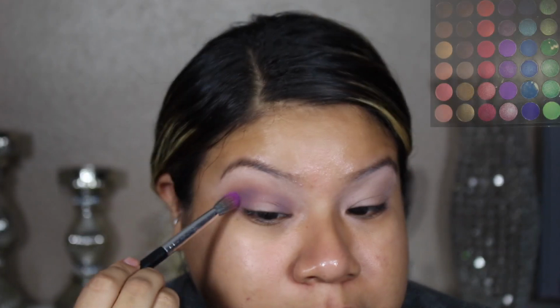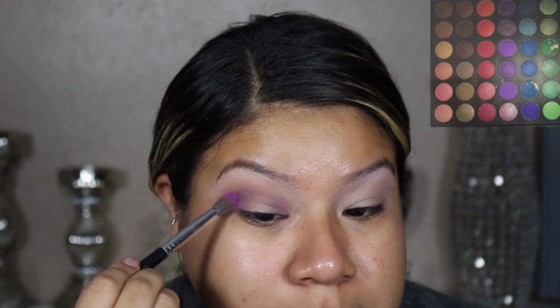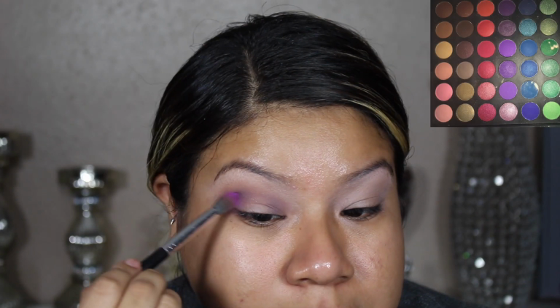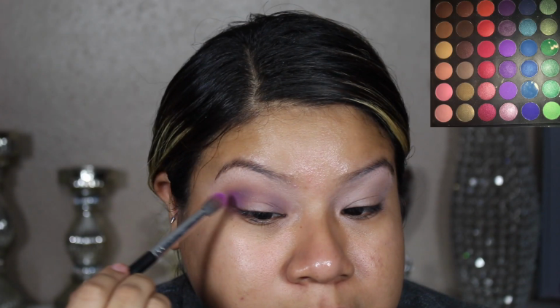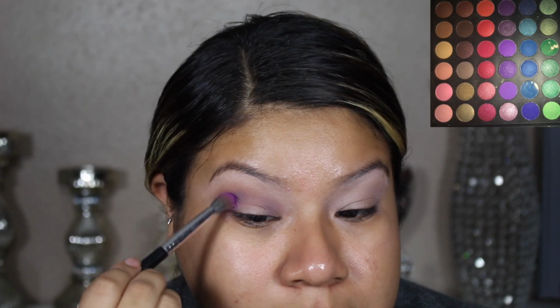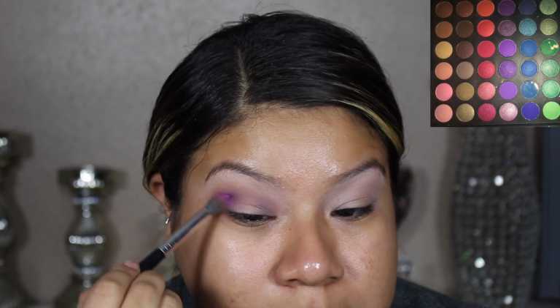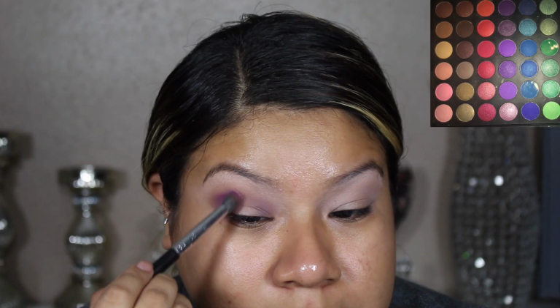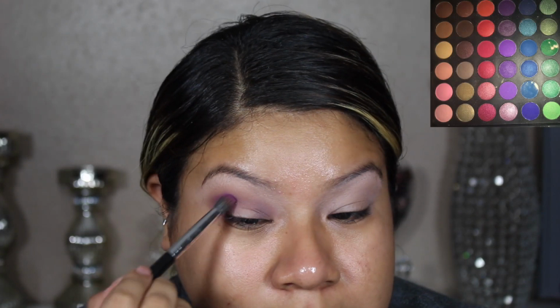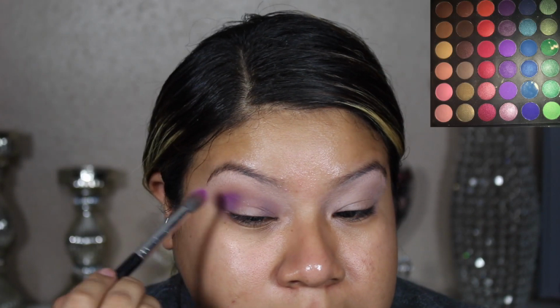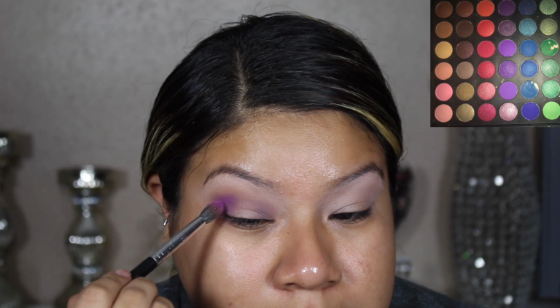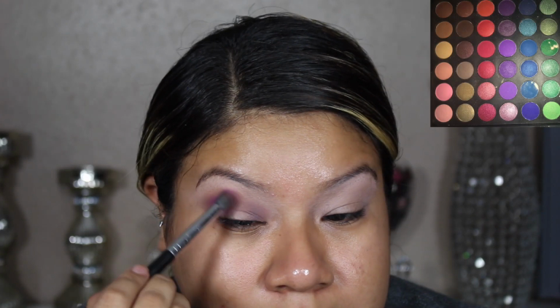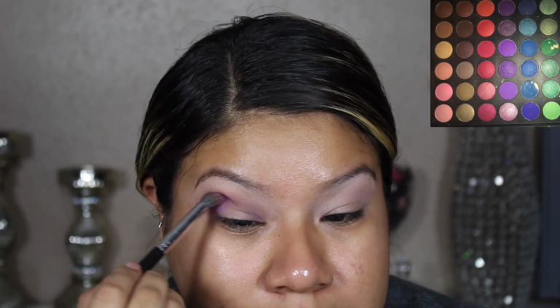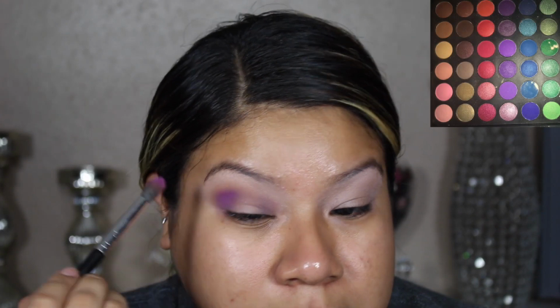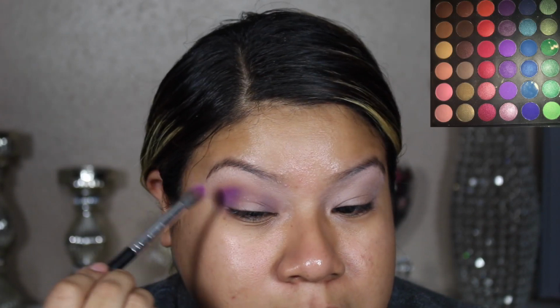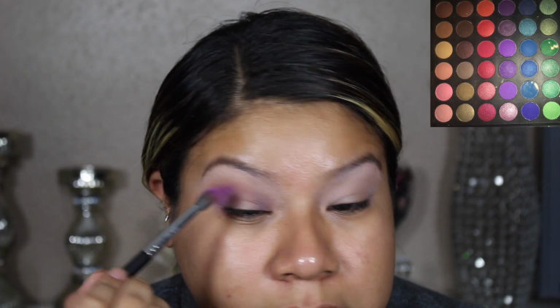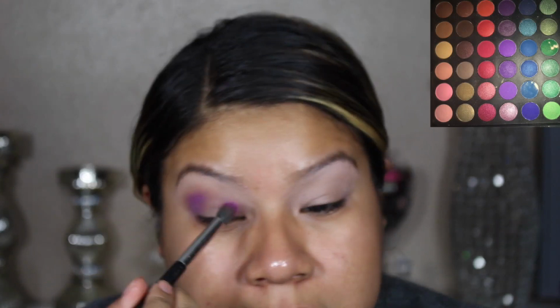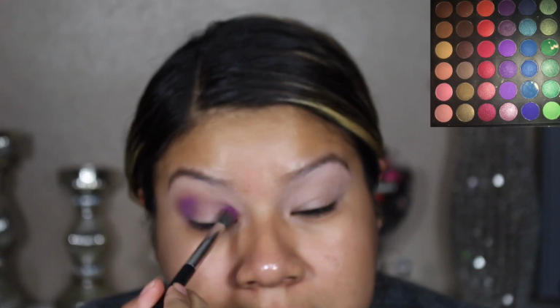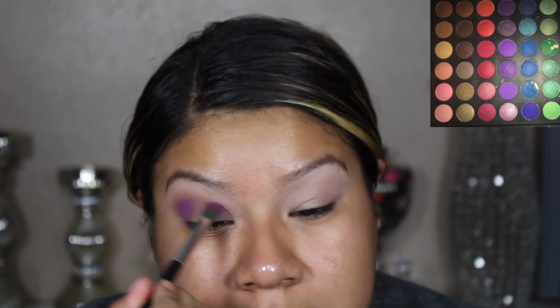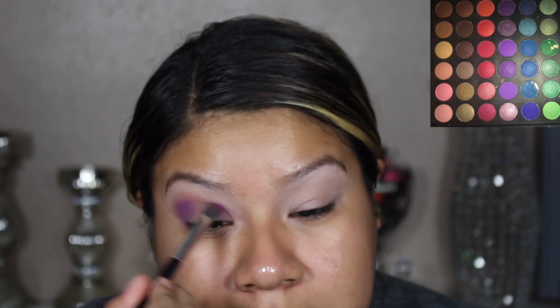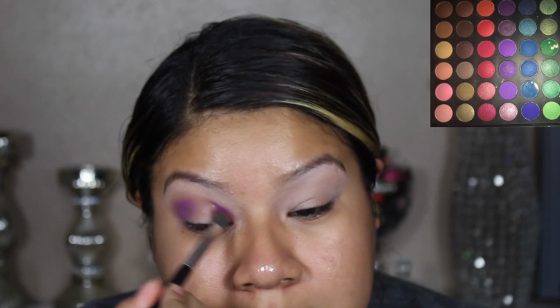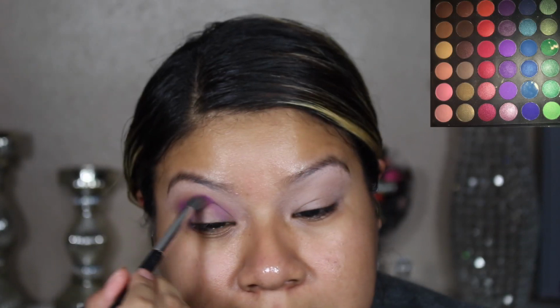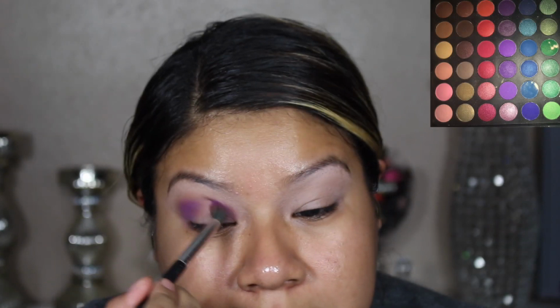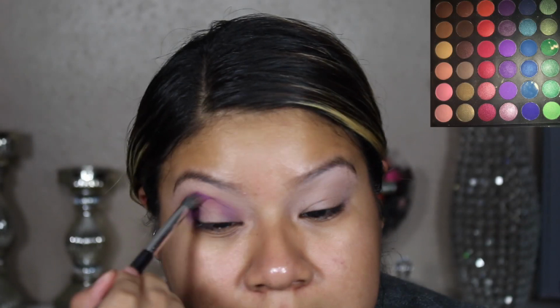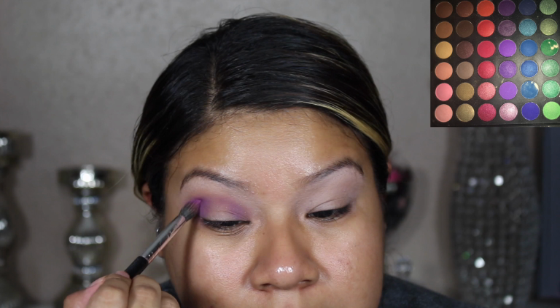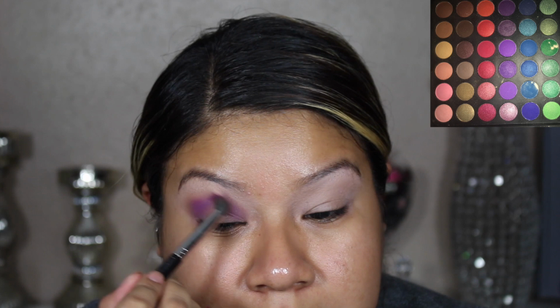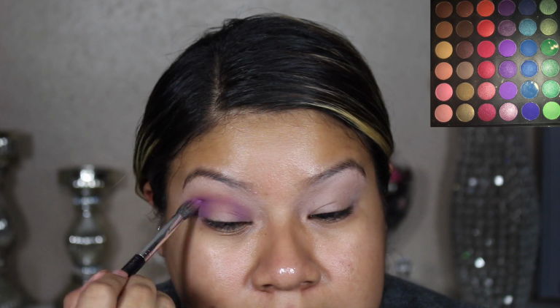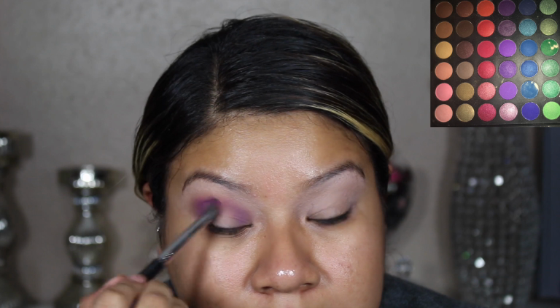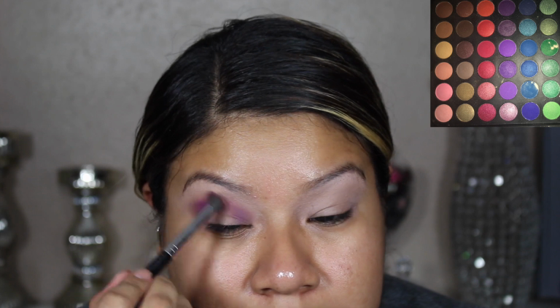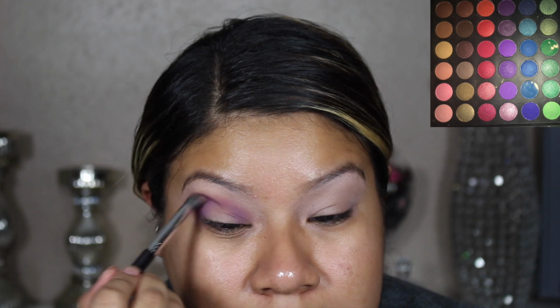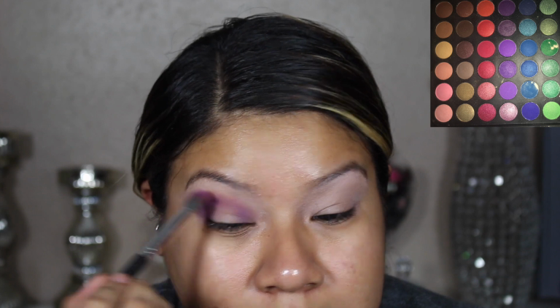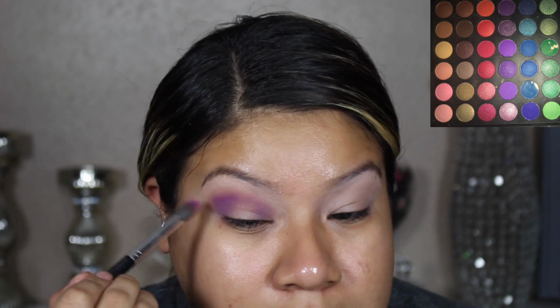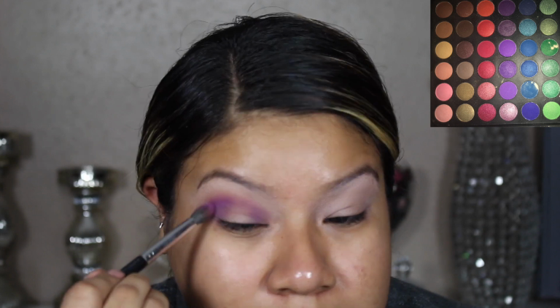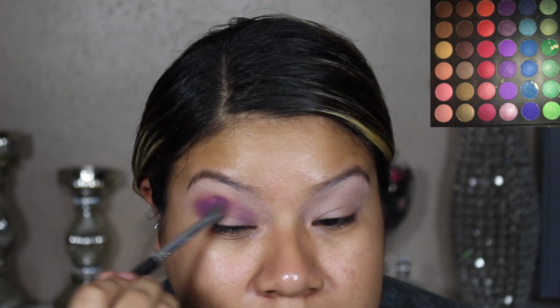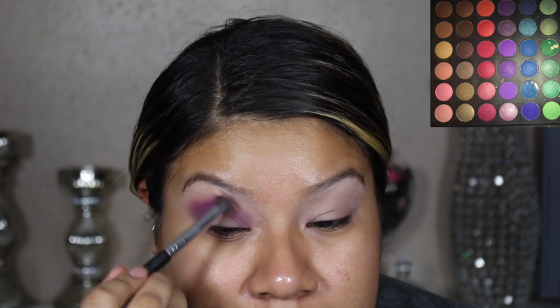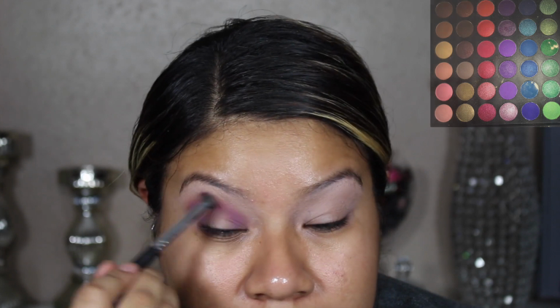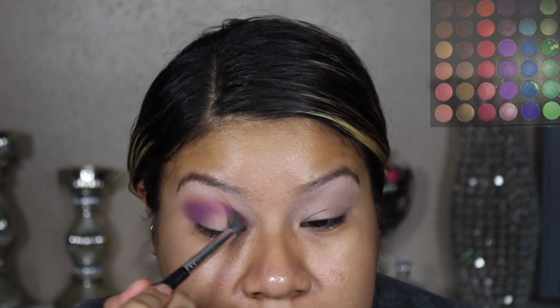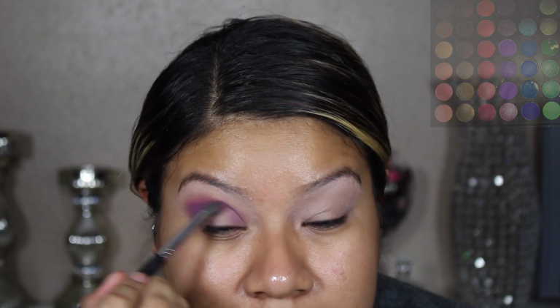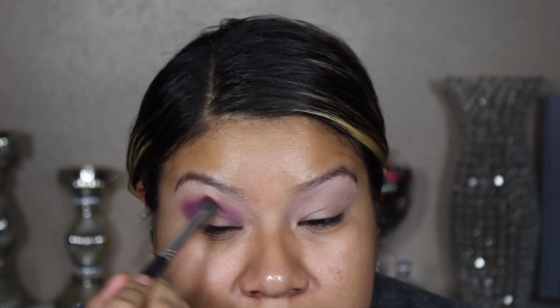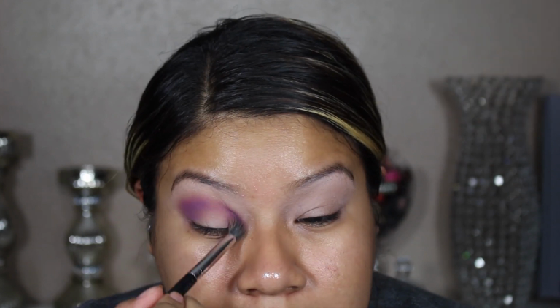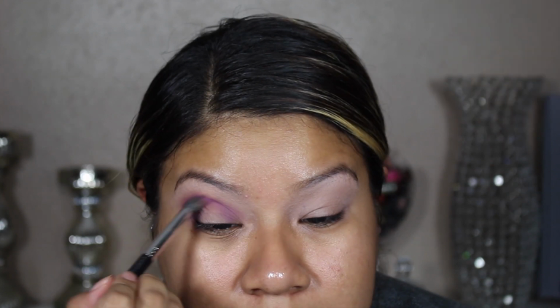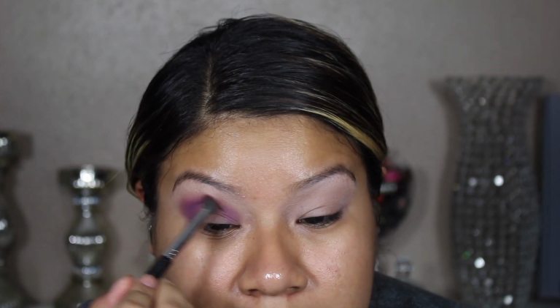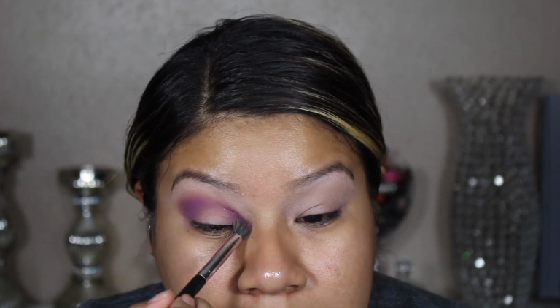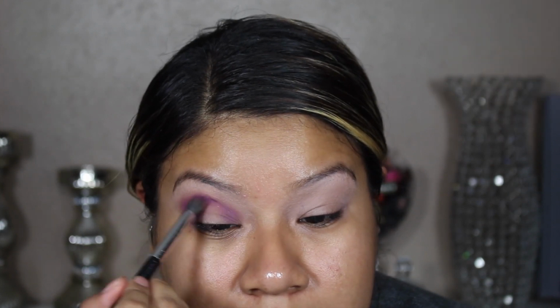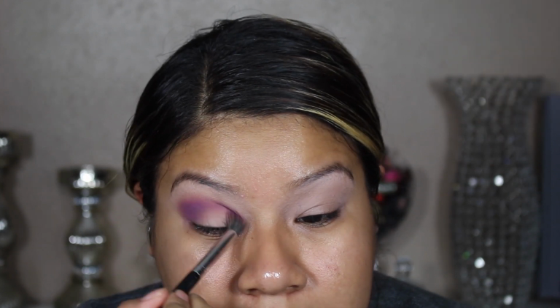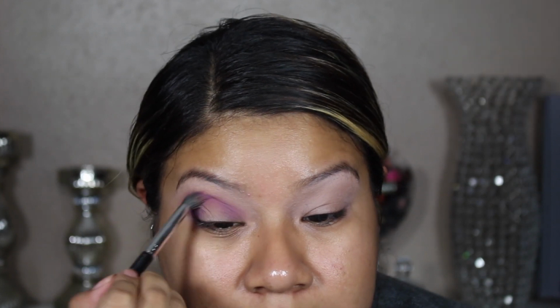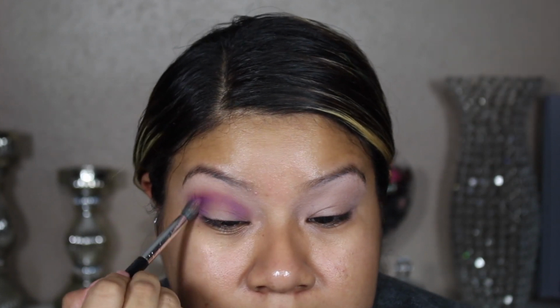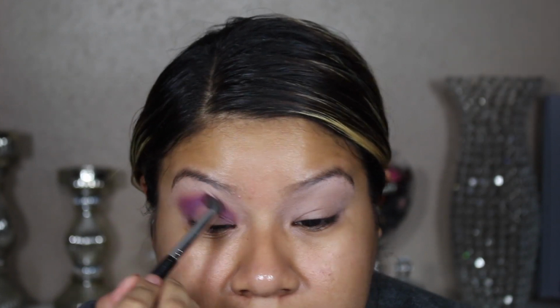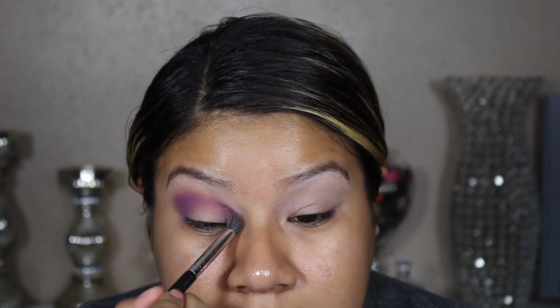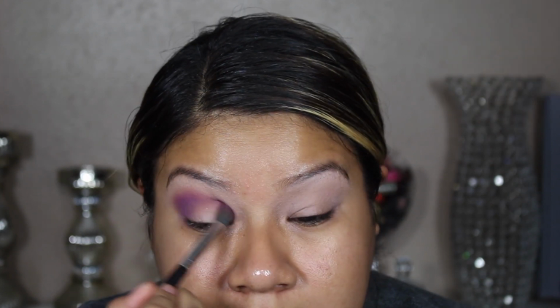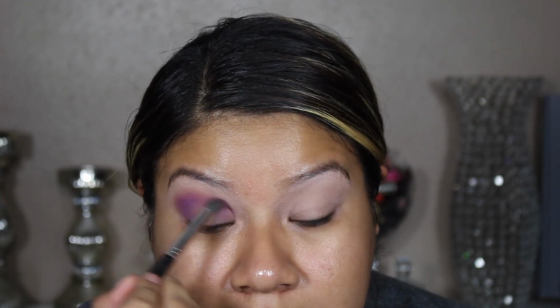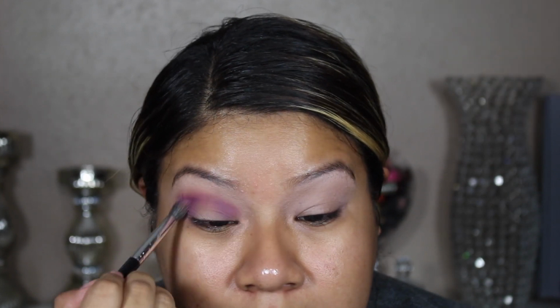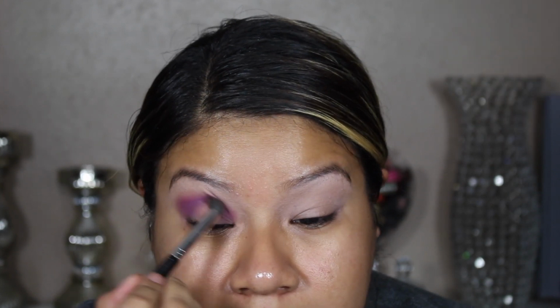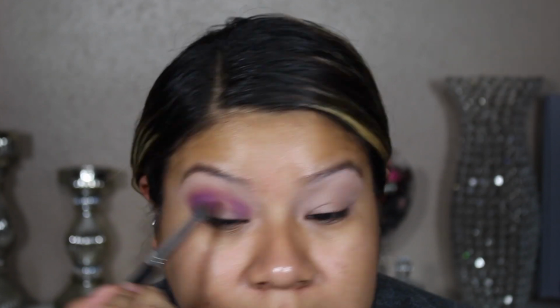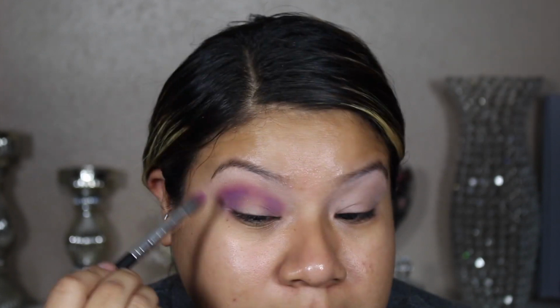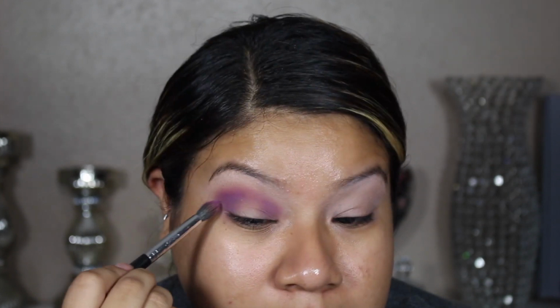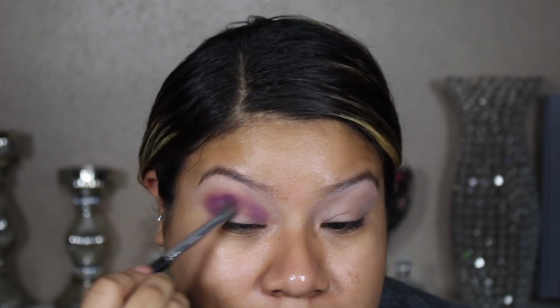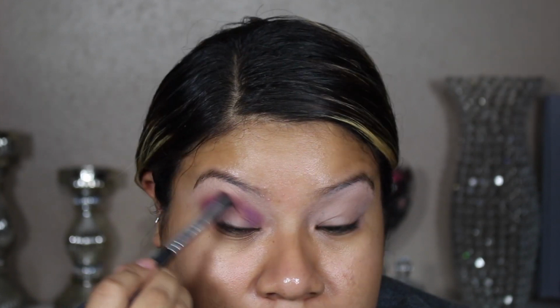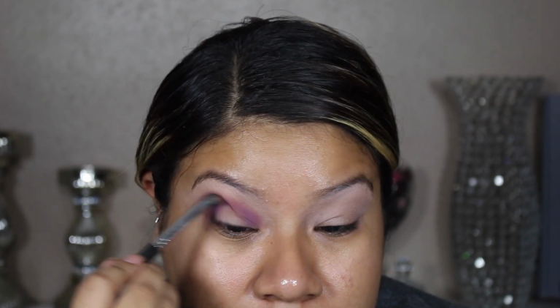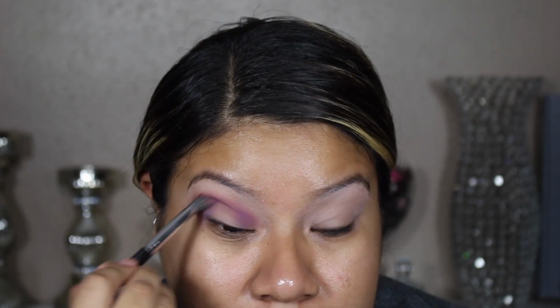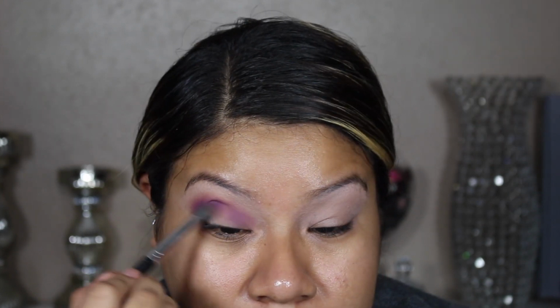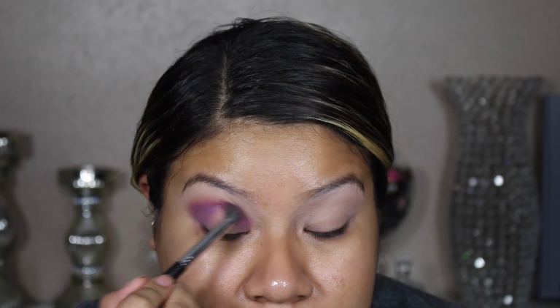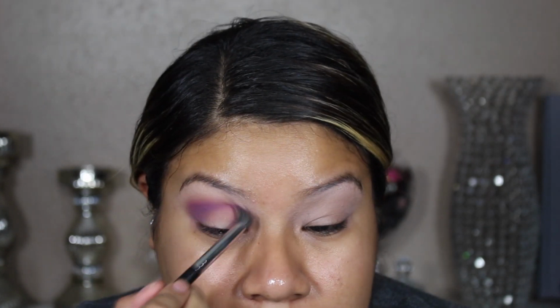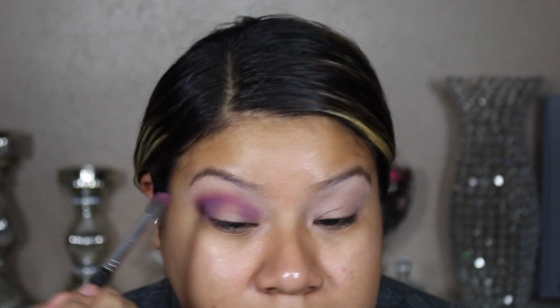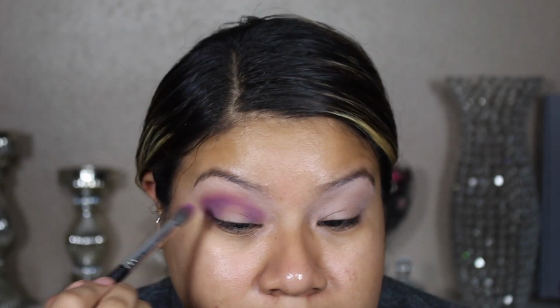Here I went back with three different purple eyeshadows and added a little bit more color to my eyelid.